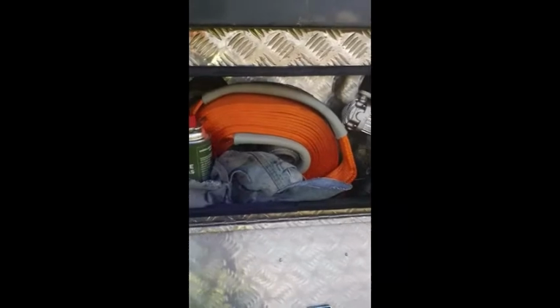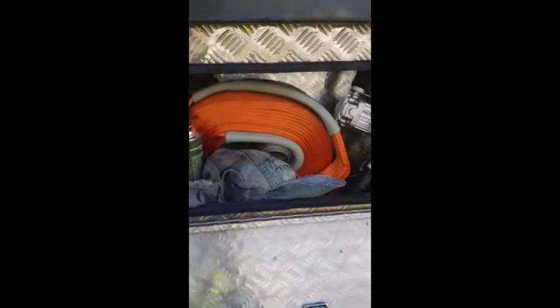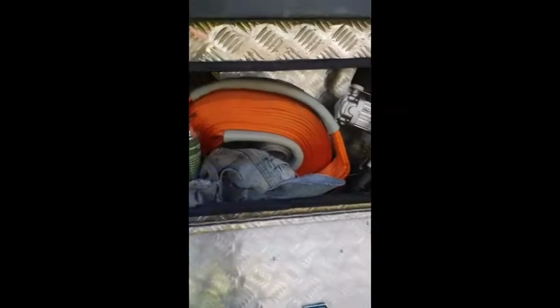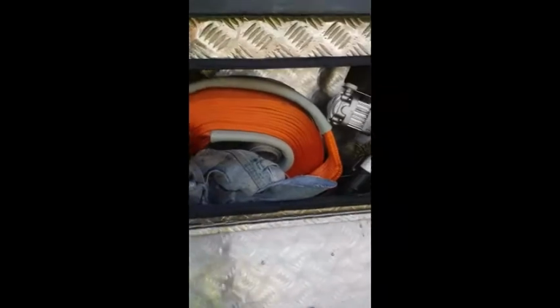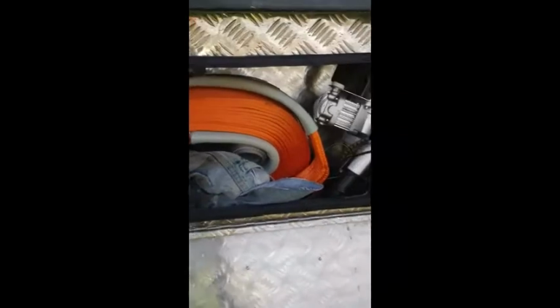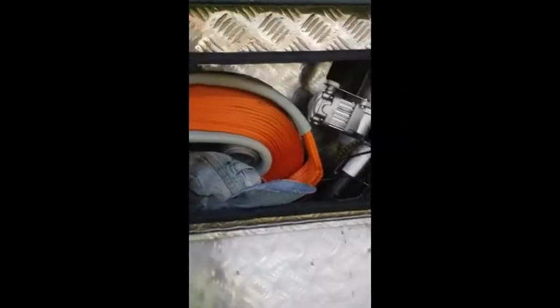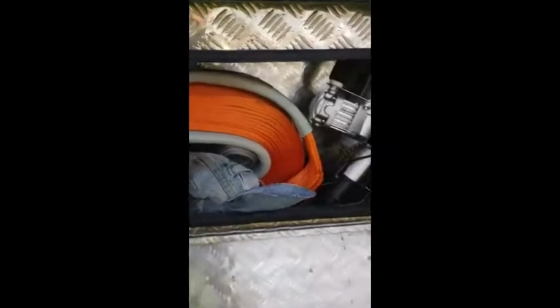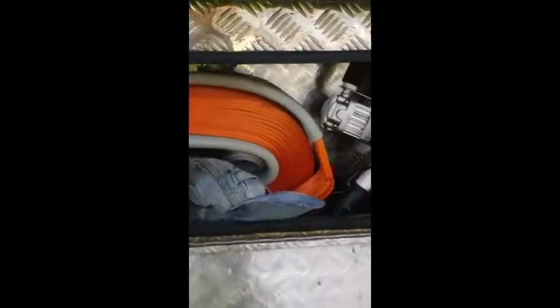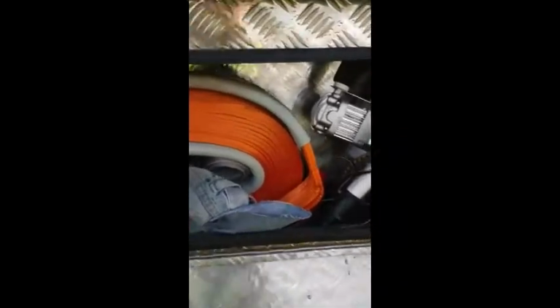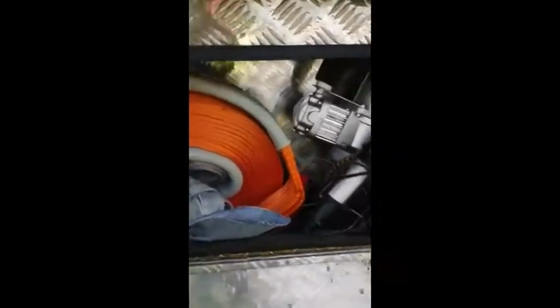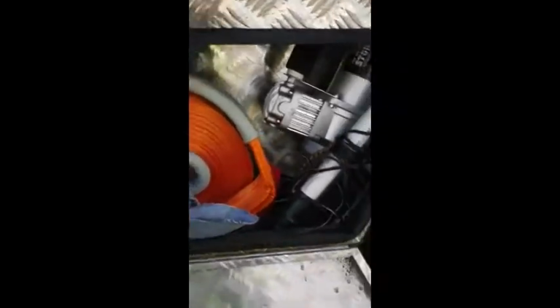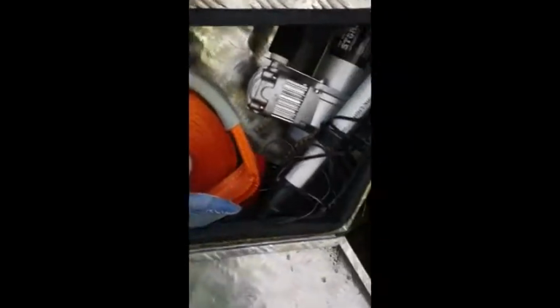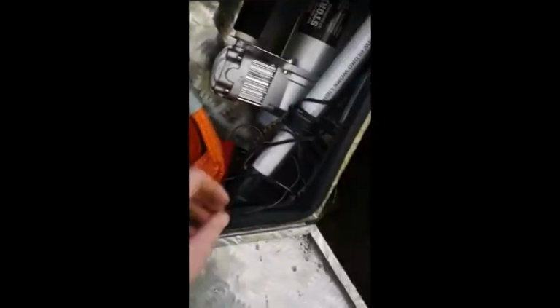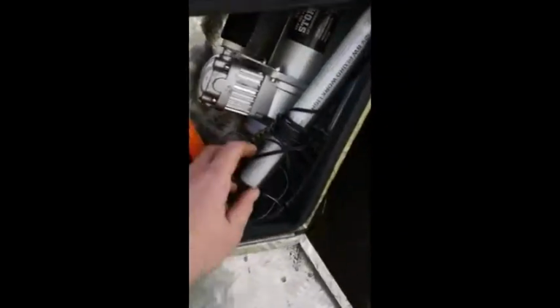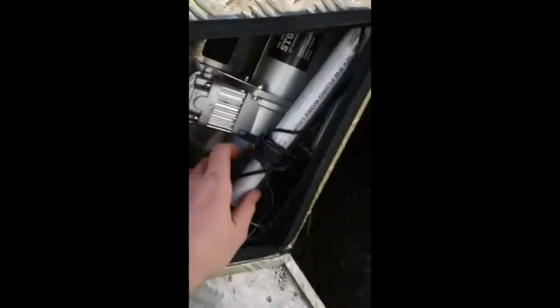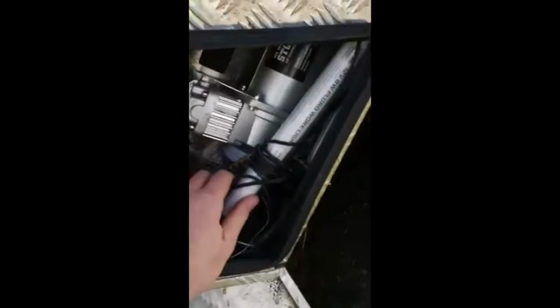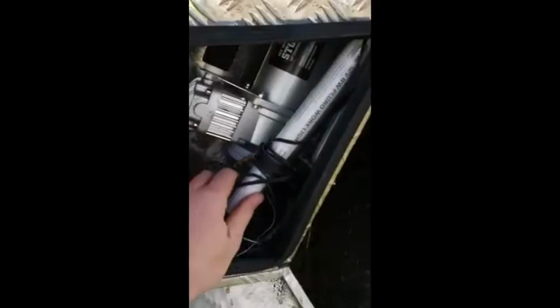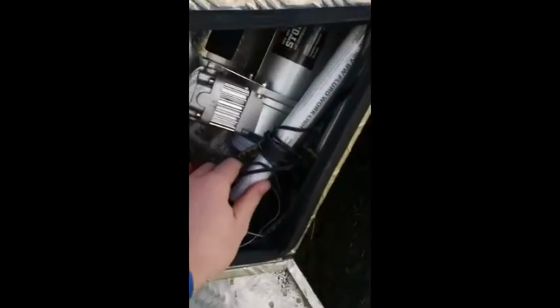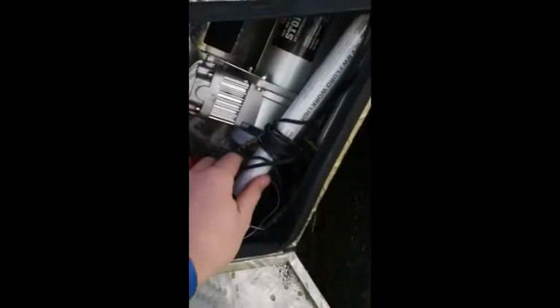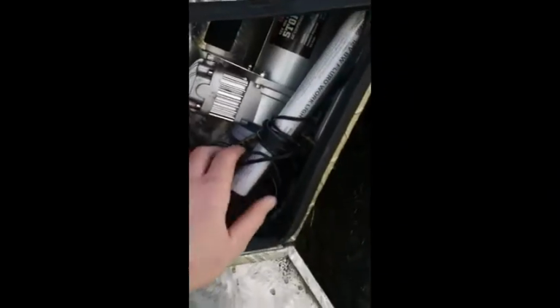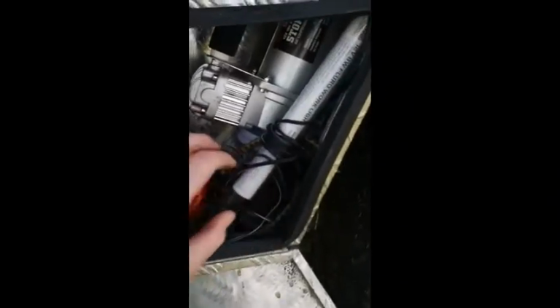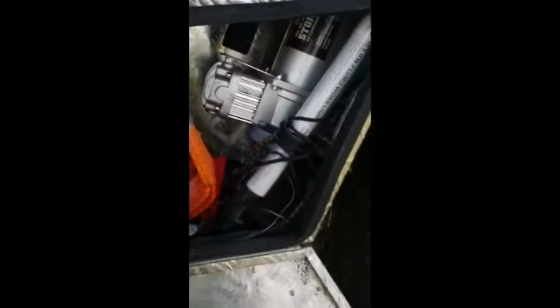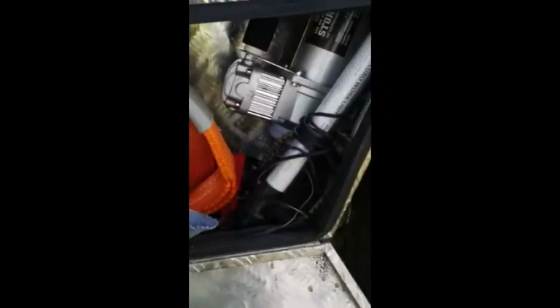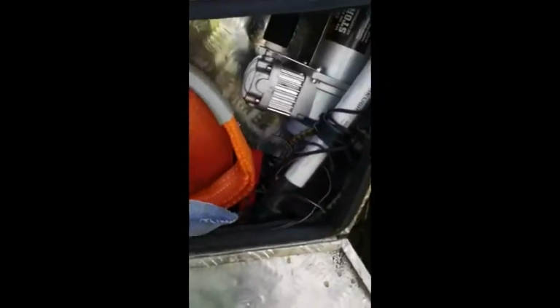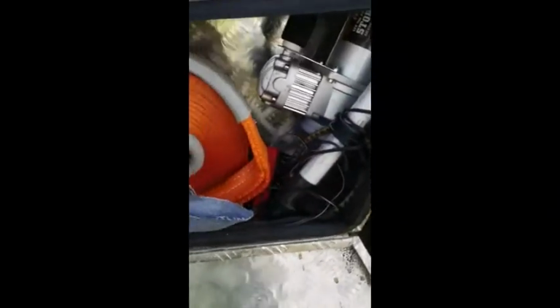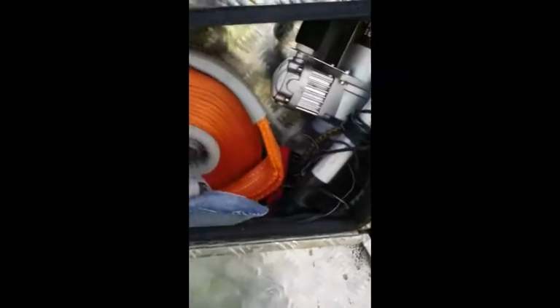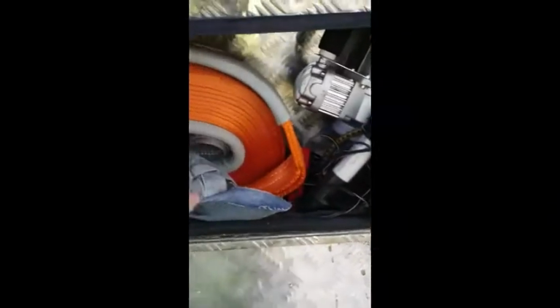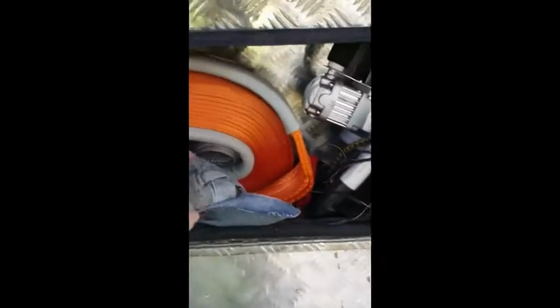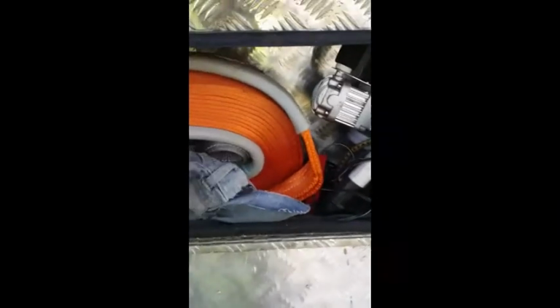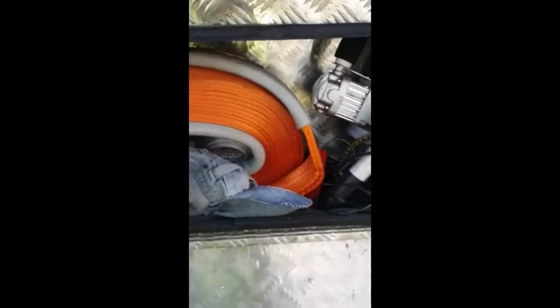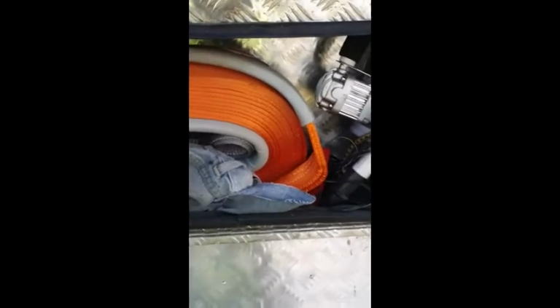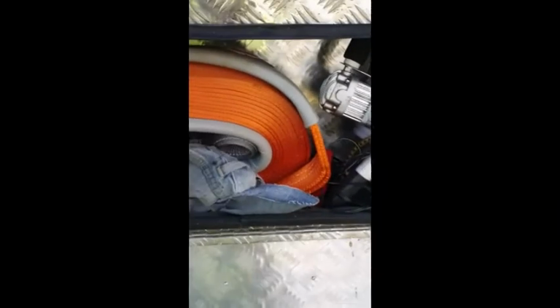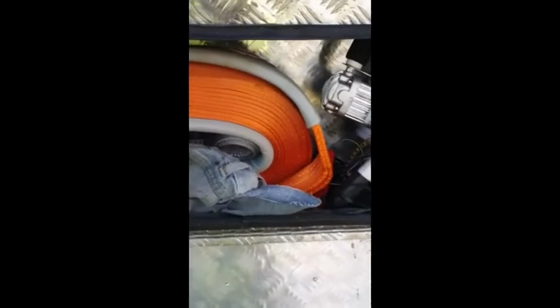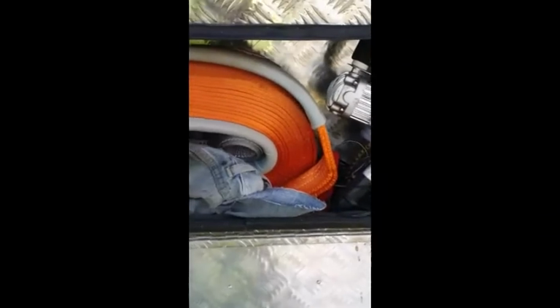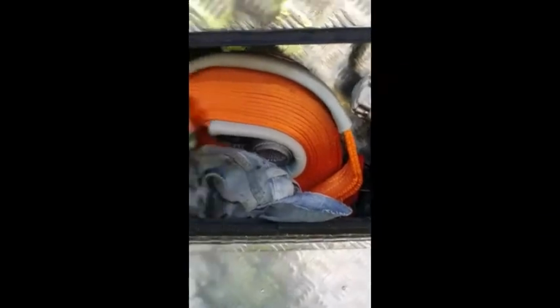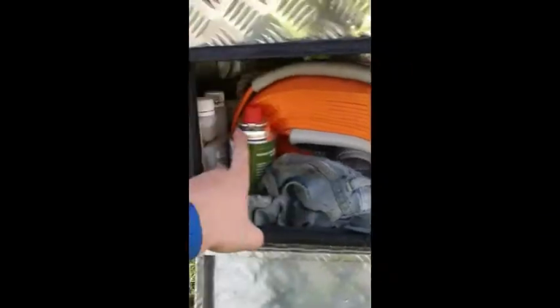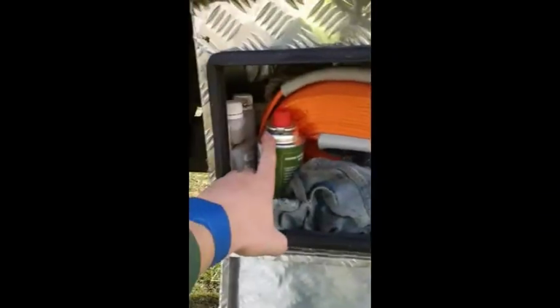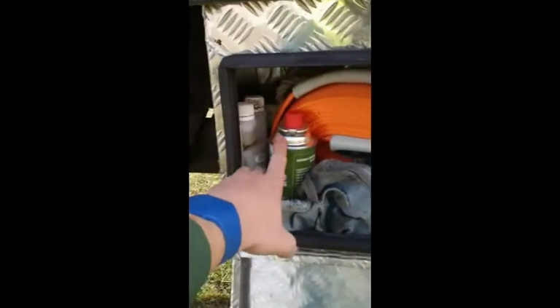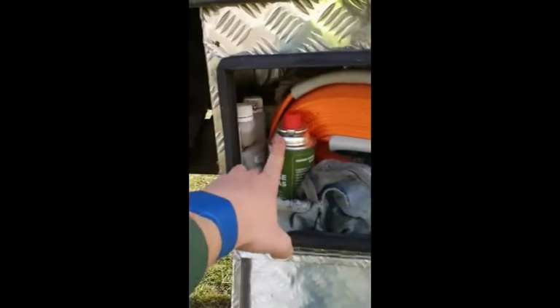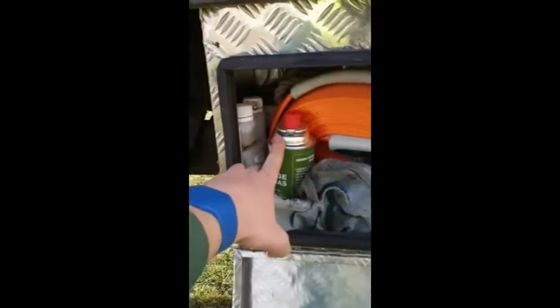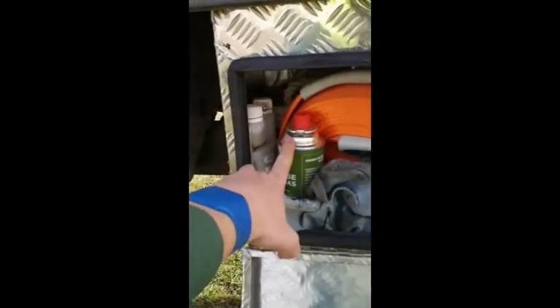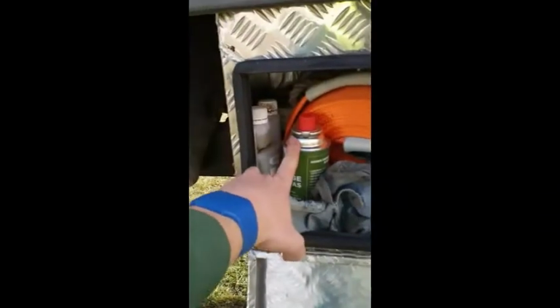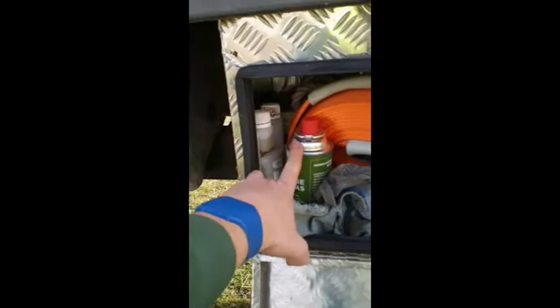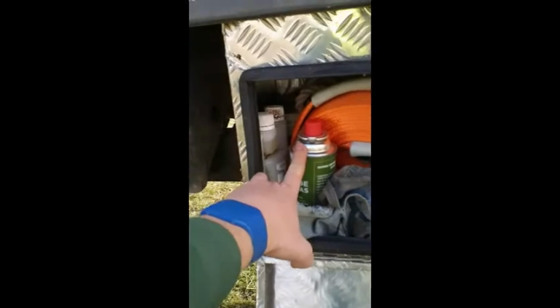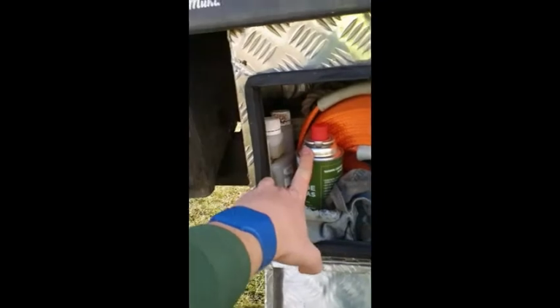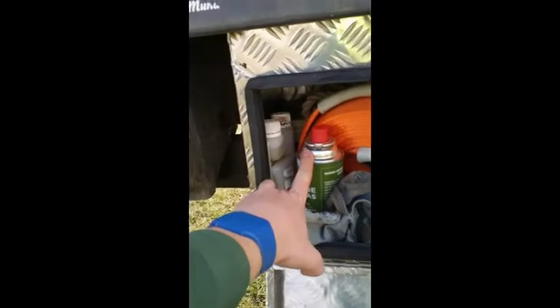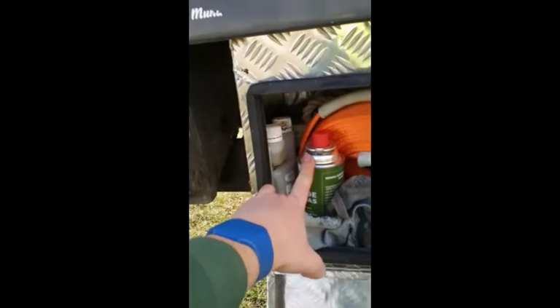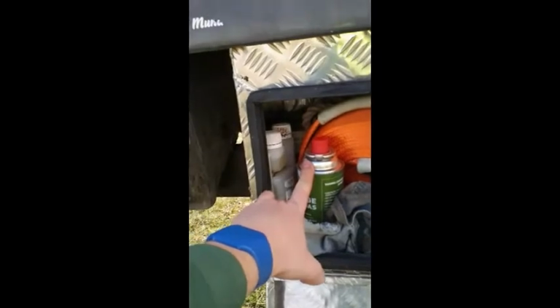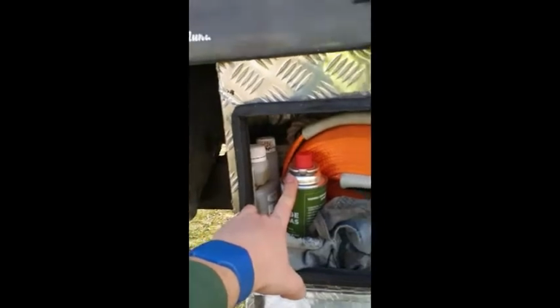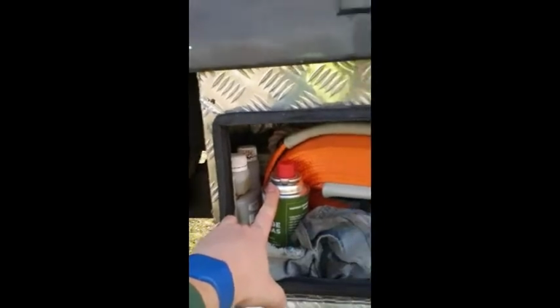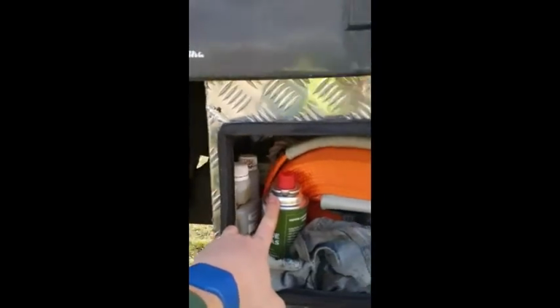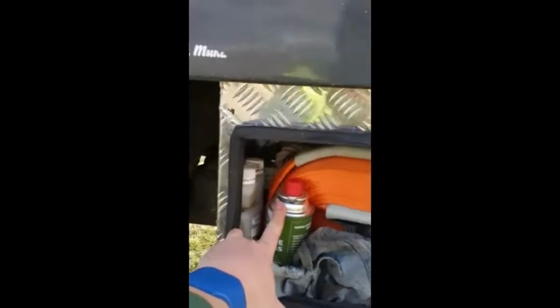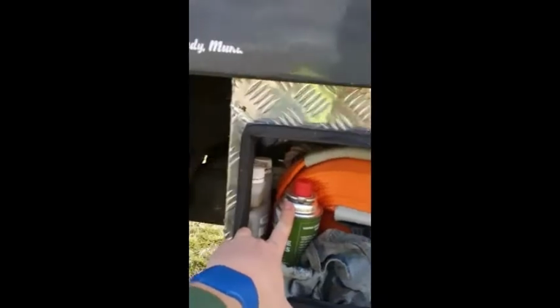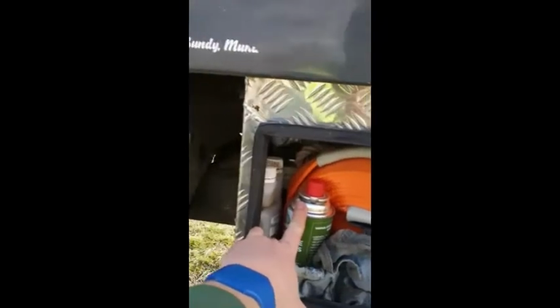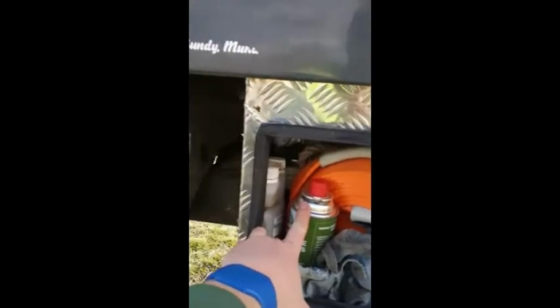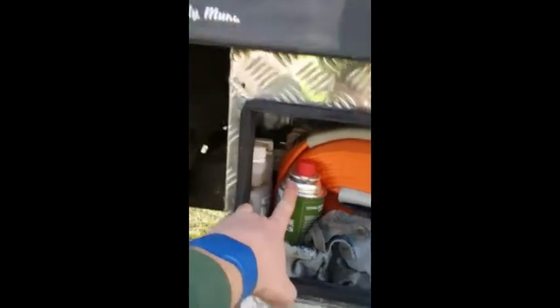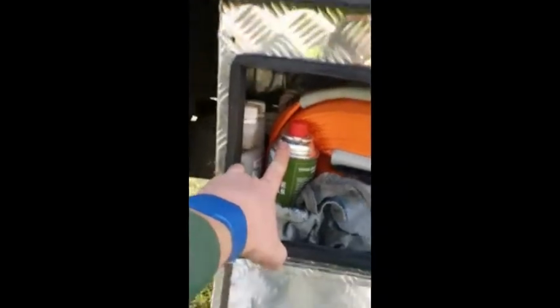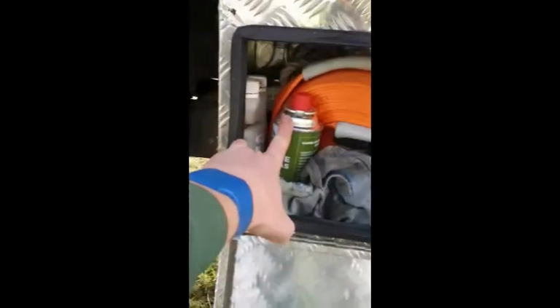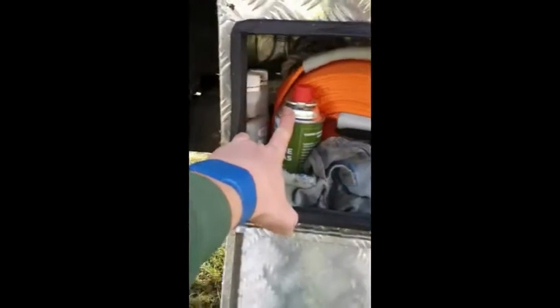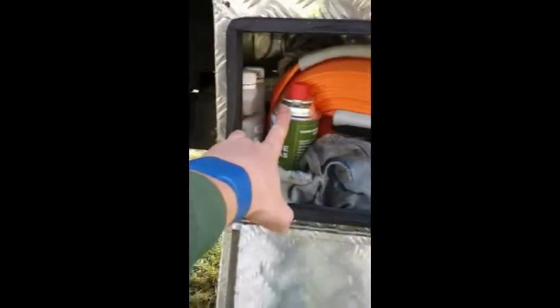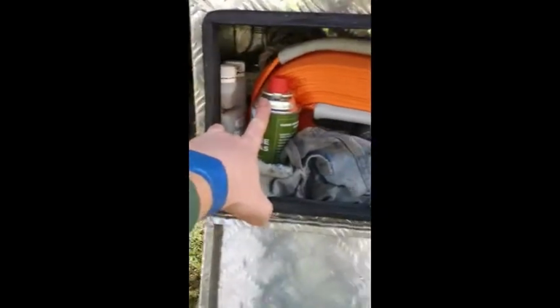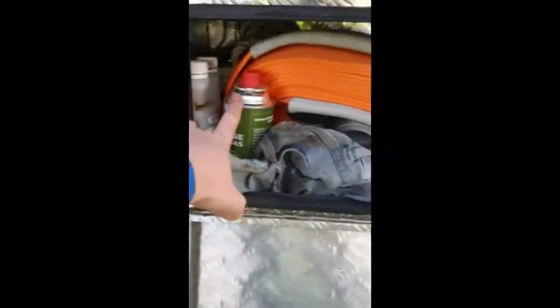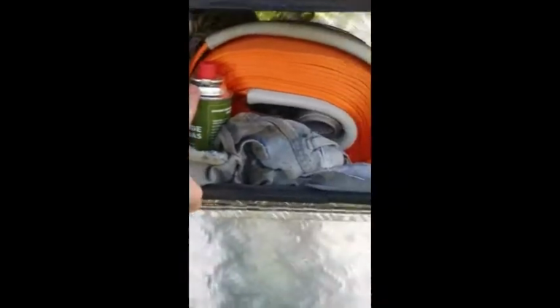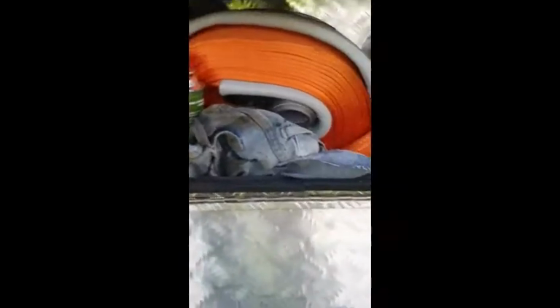And the box is great. I've got a work light here as well, a snatch strap, gas, some poison and bar oil in there.